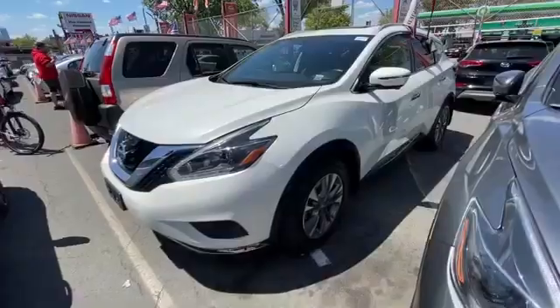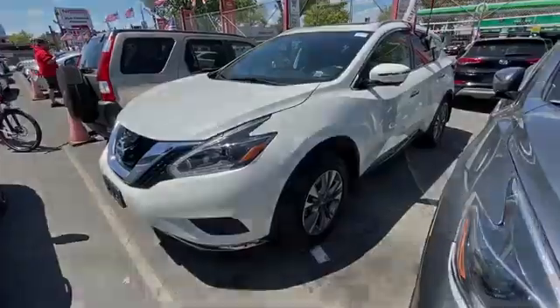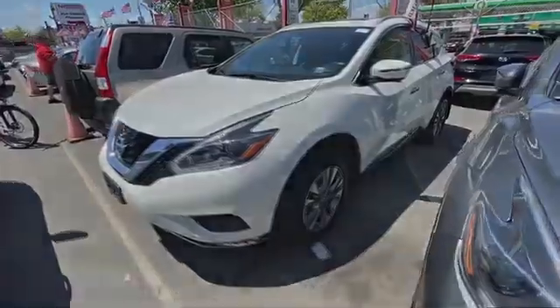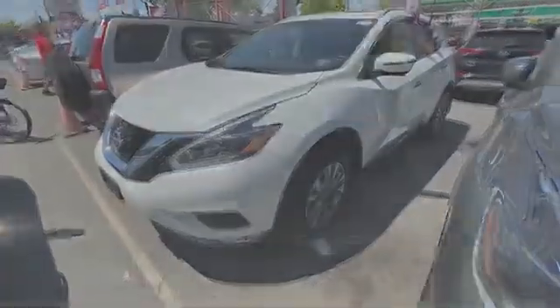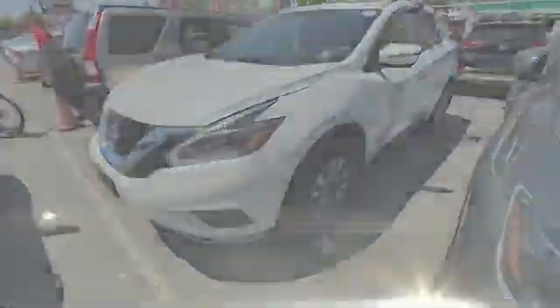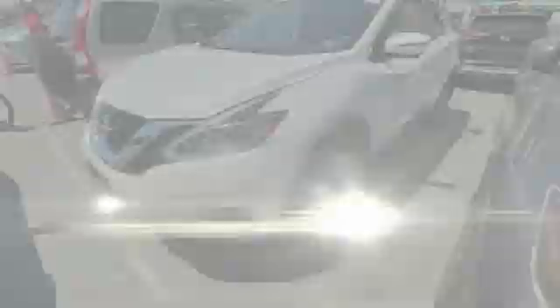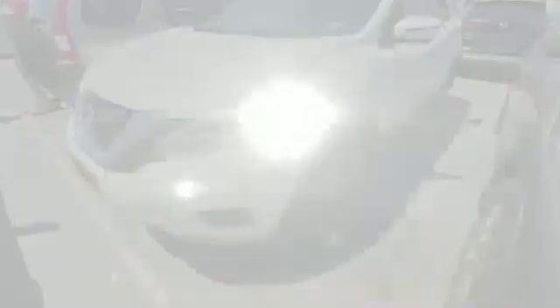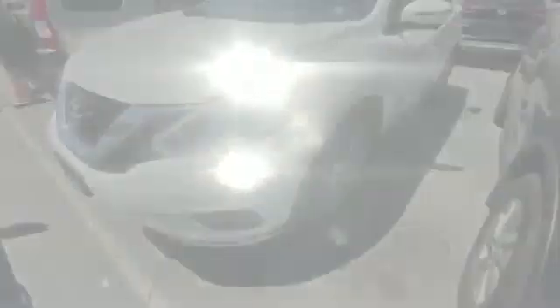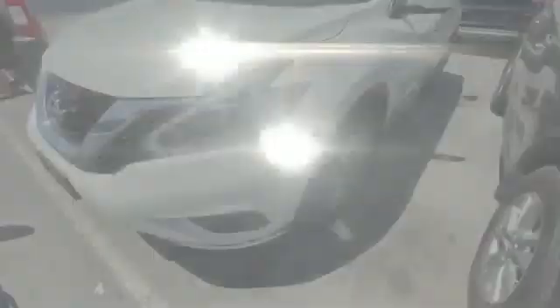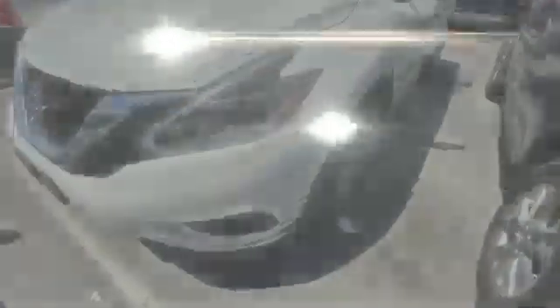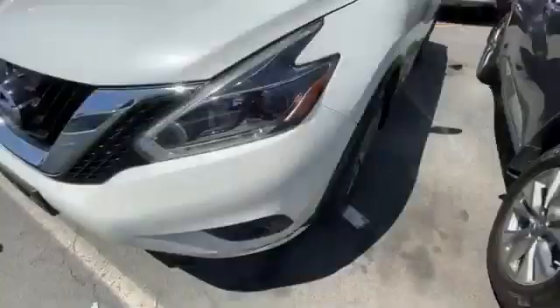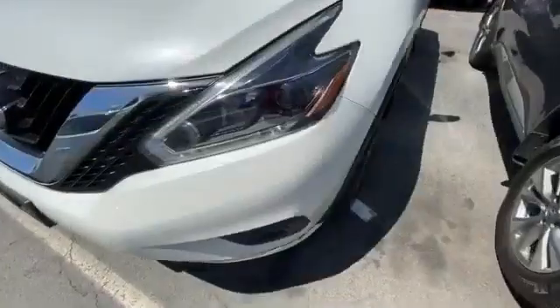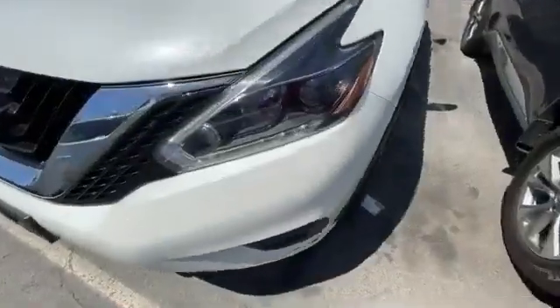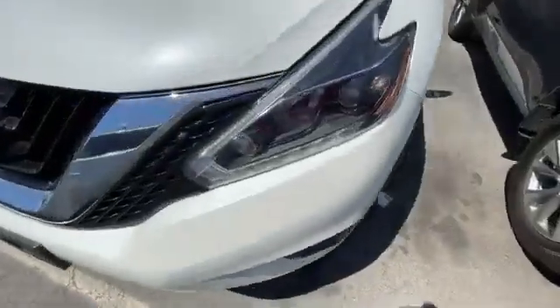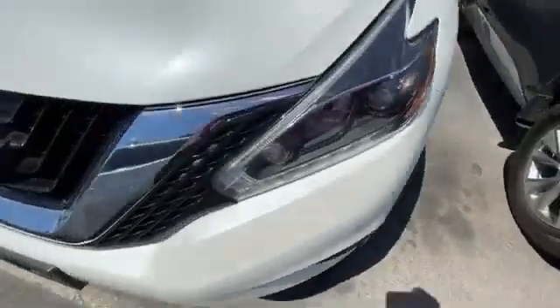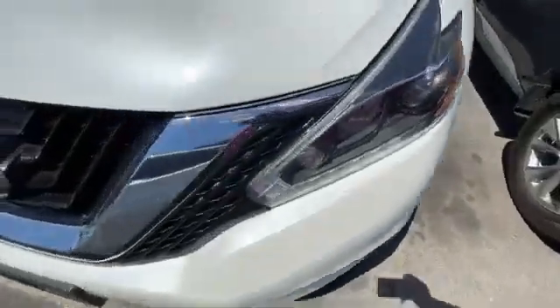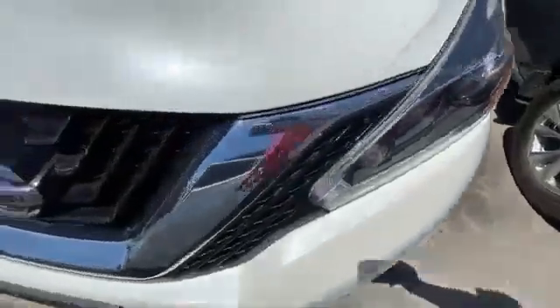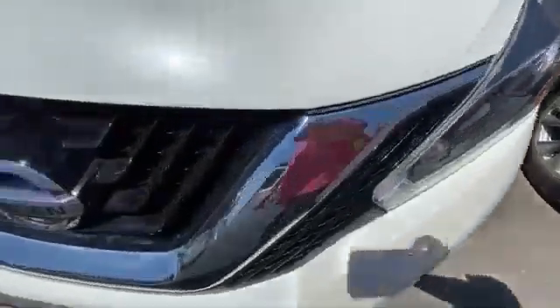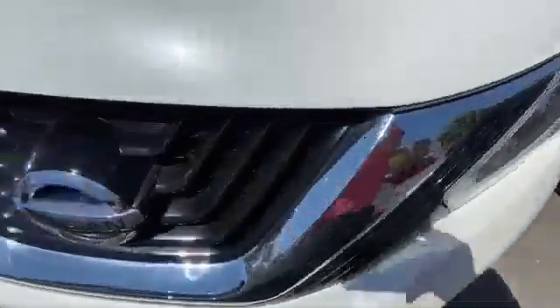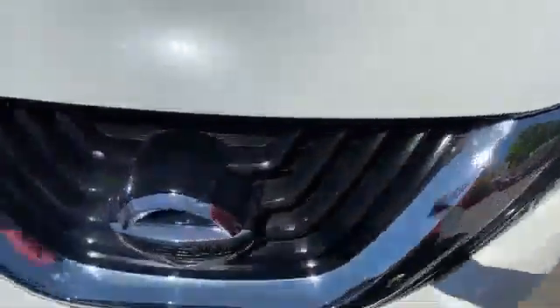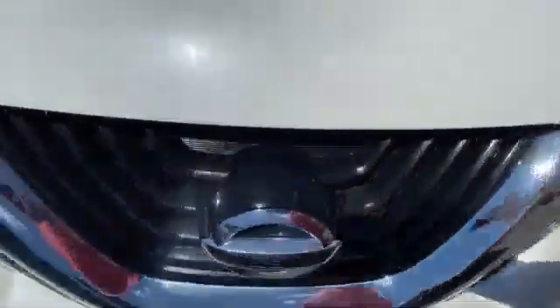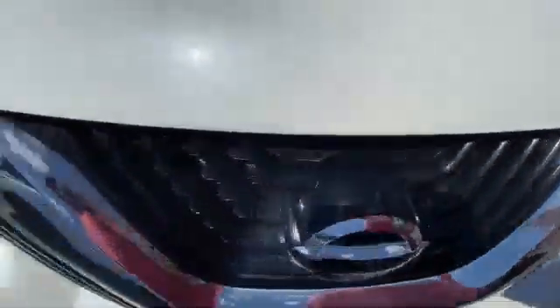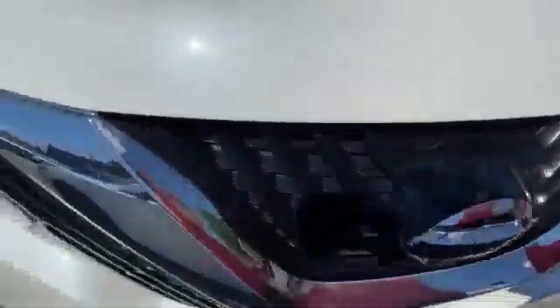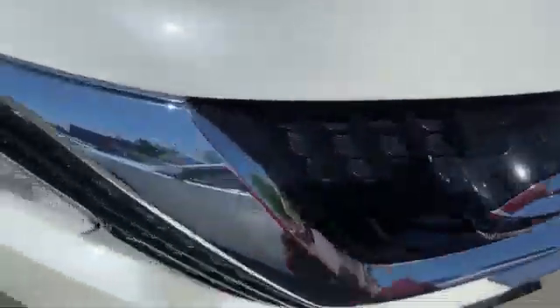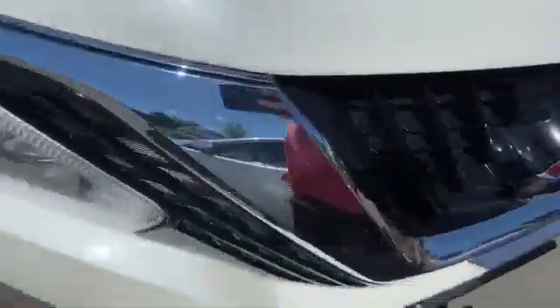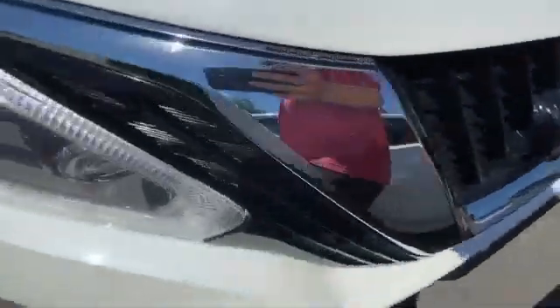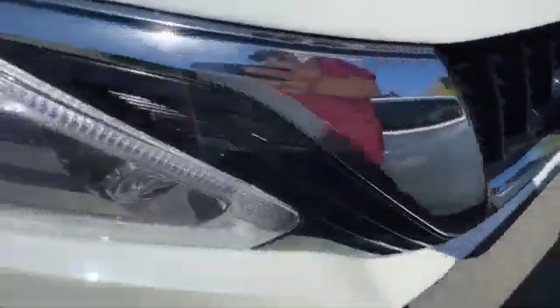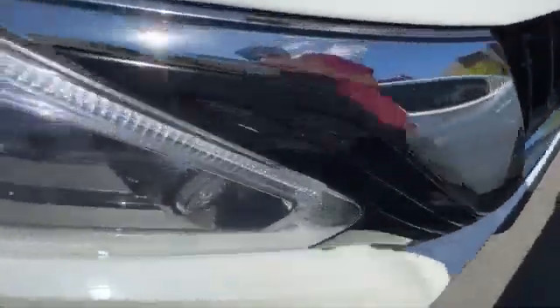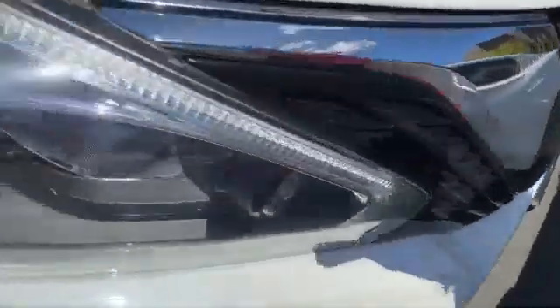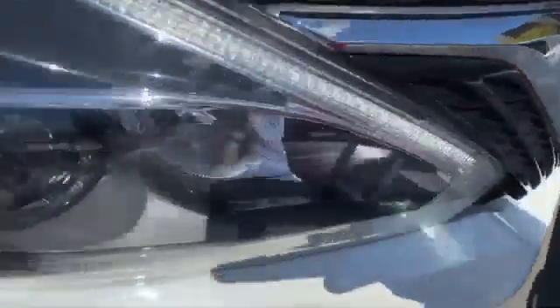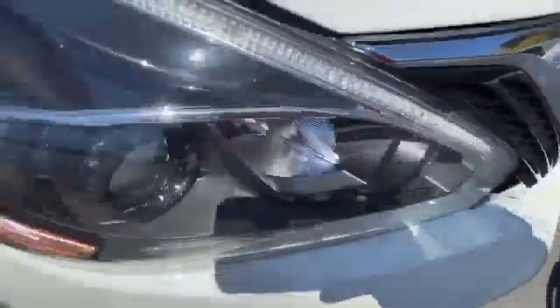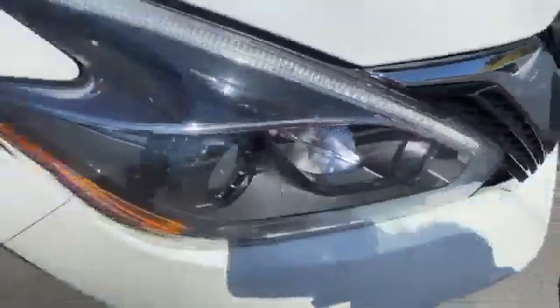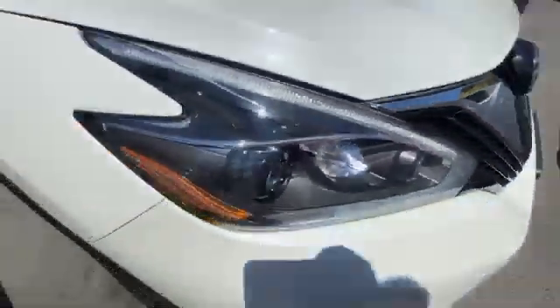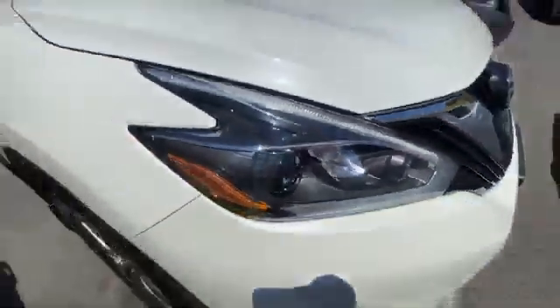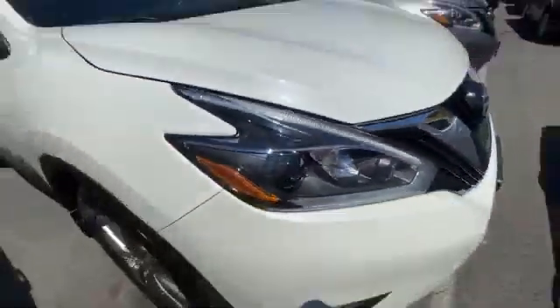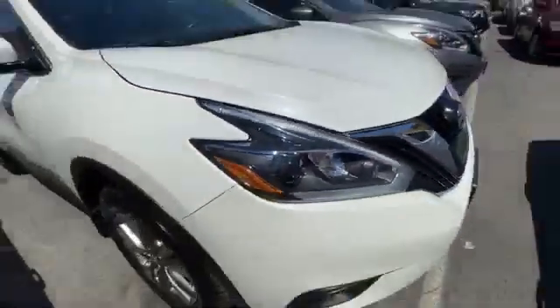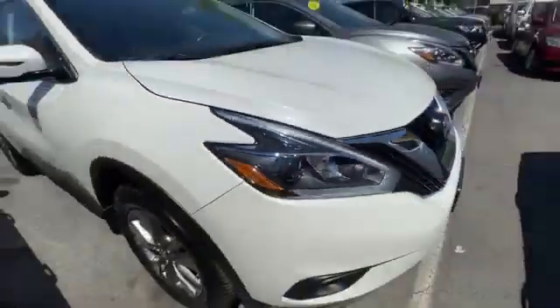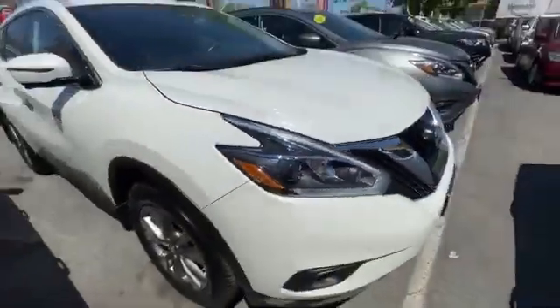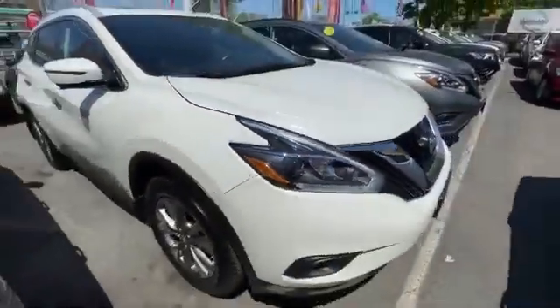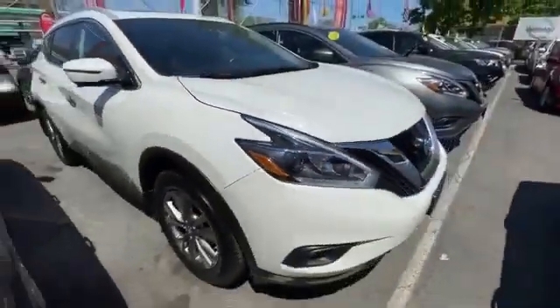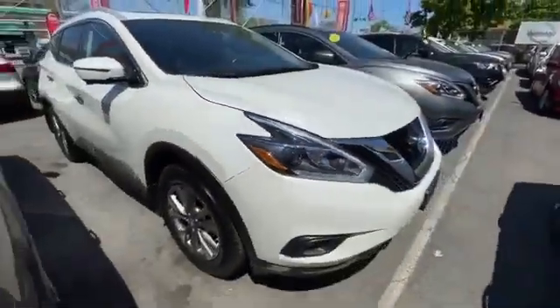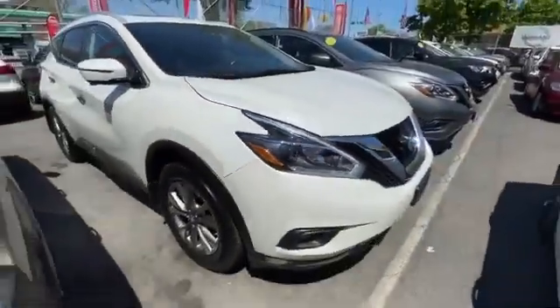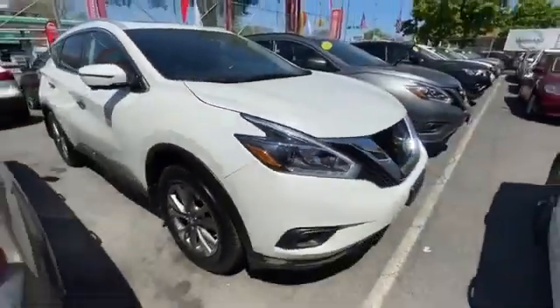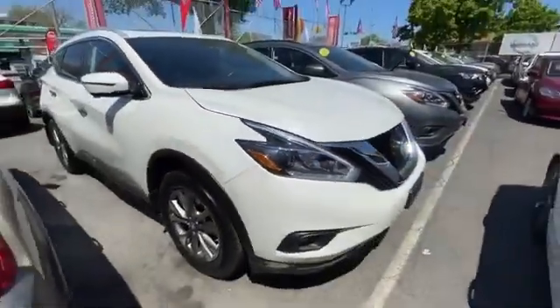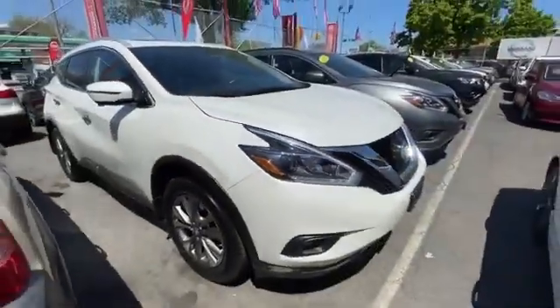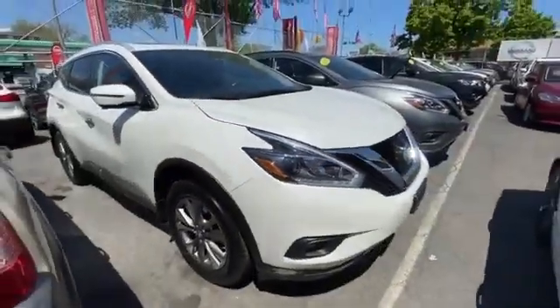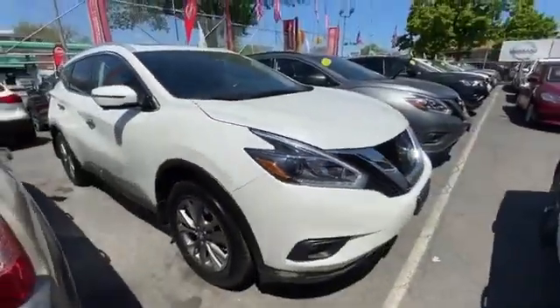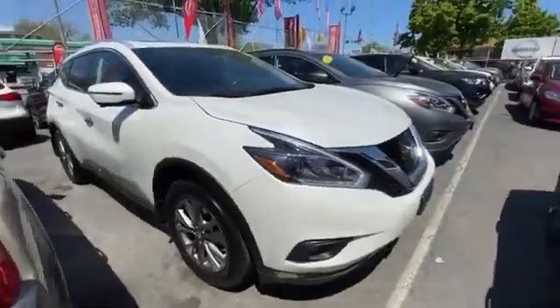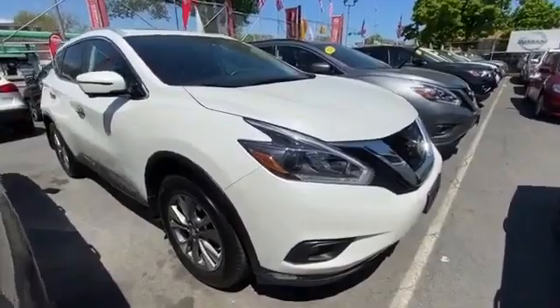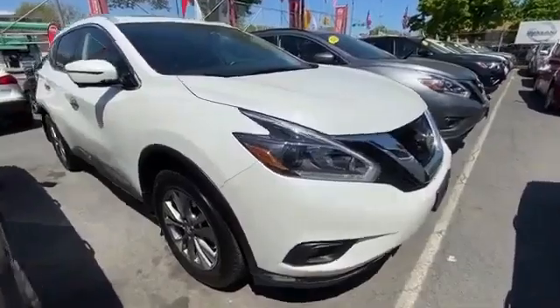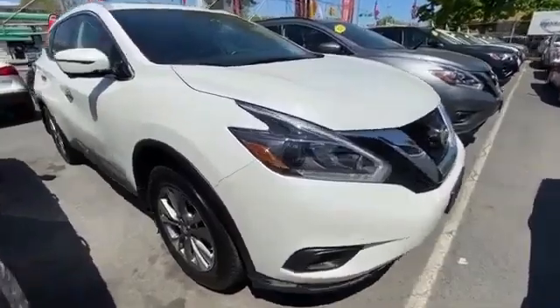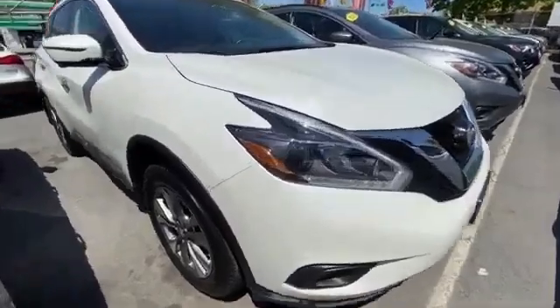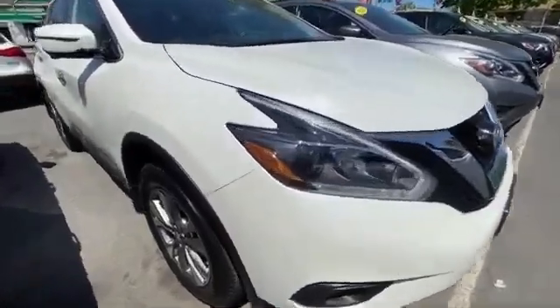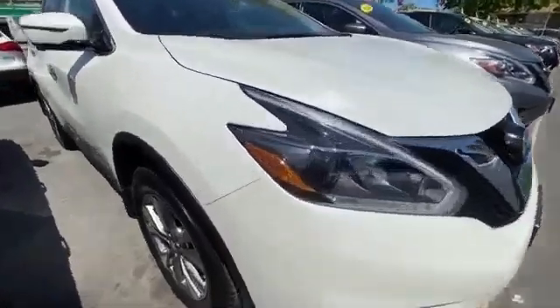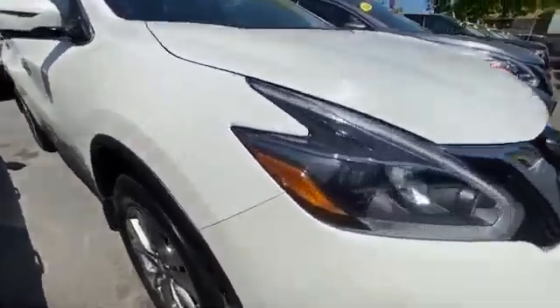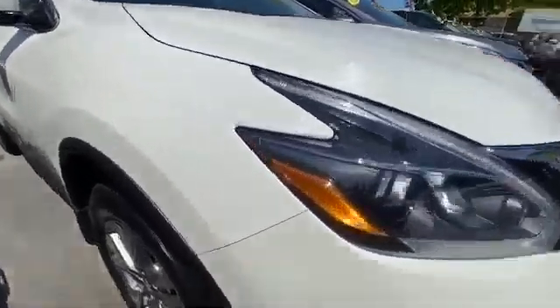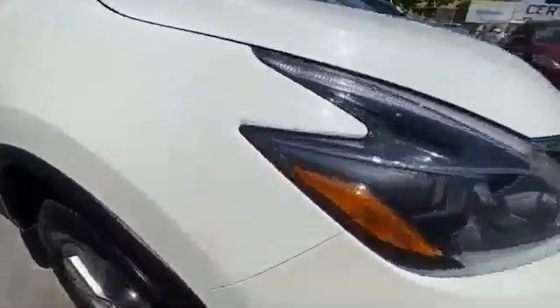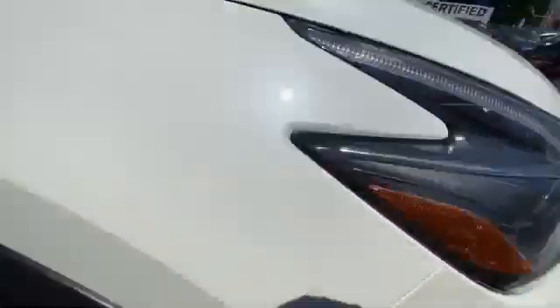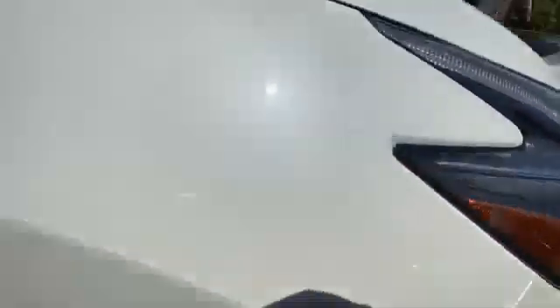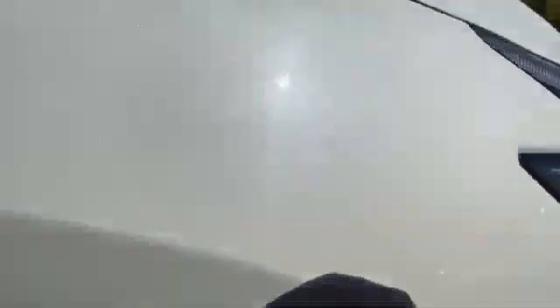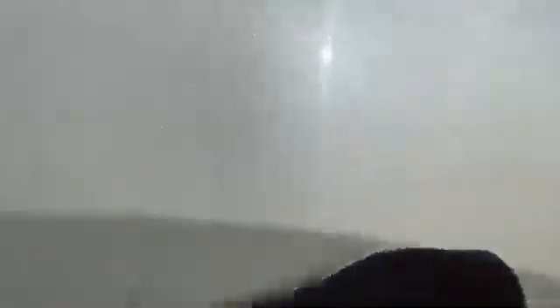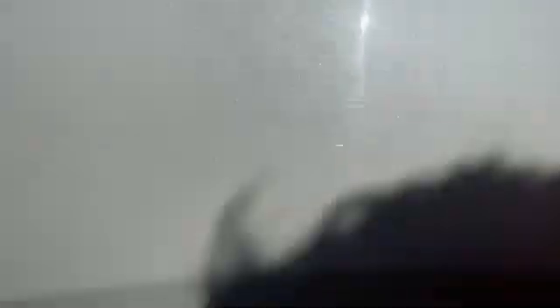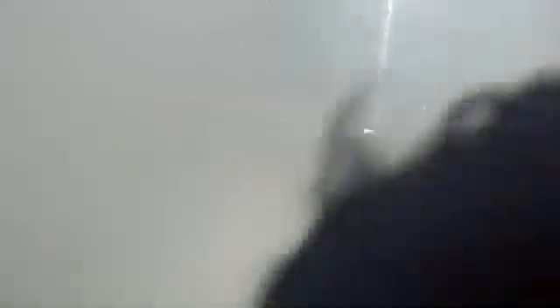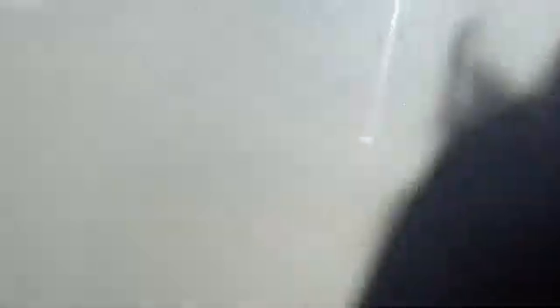2018 Nissan Murano. This SUV offers space as well as power and performance.